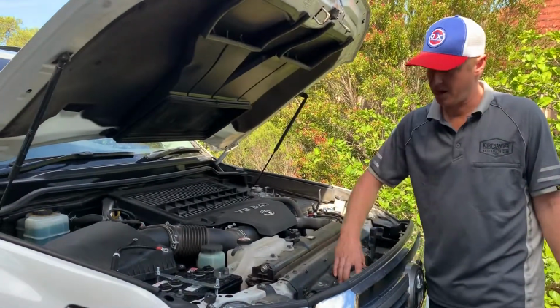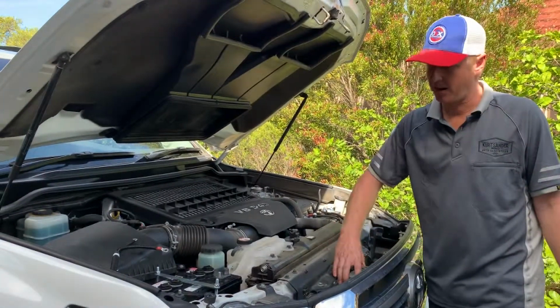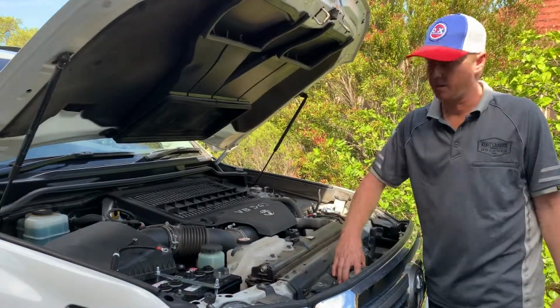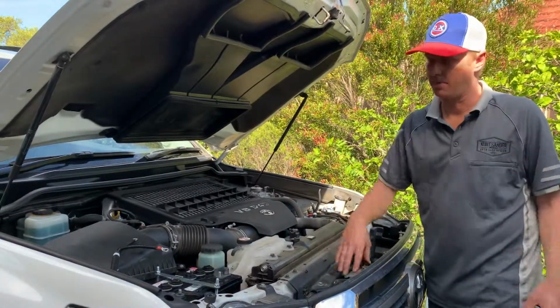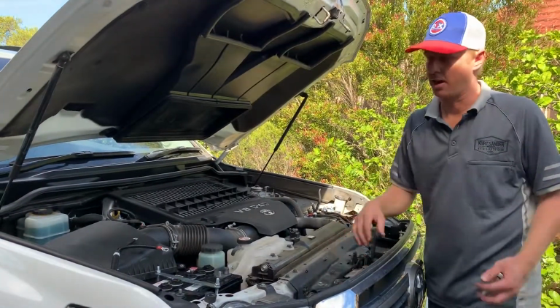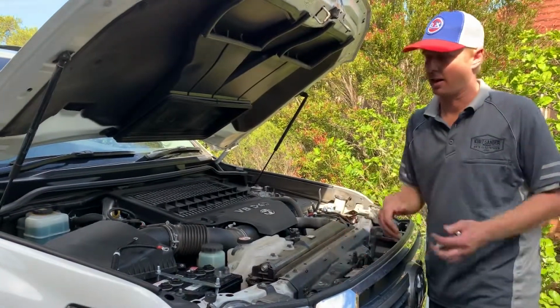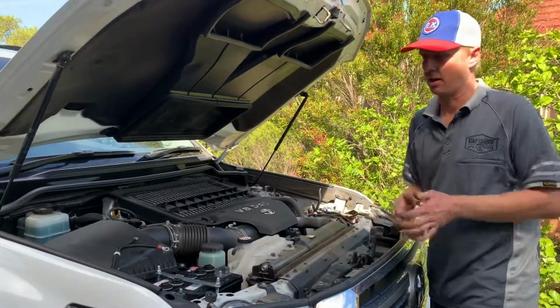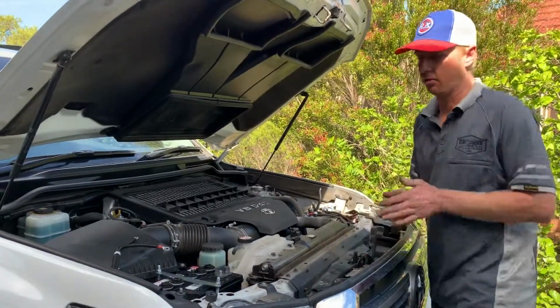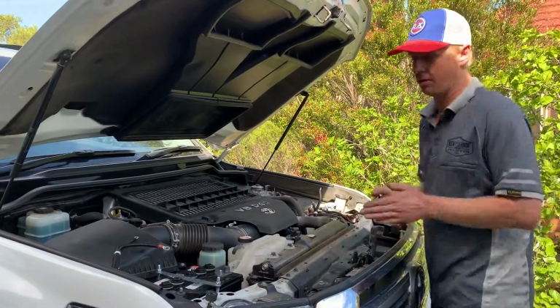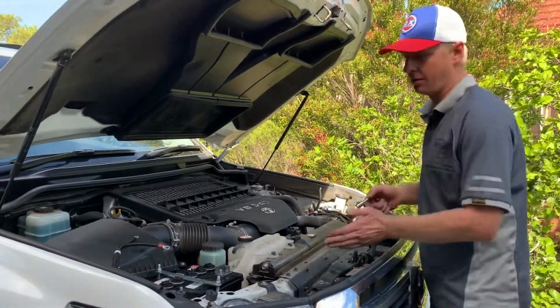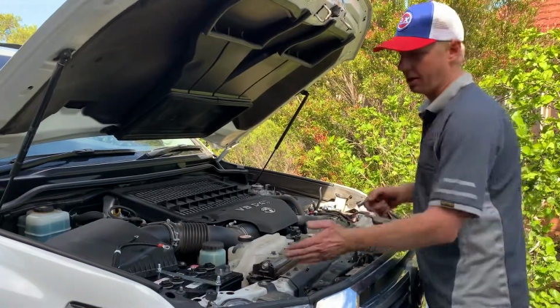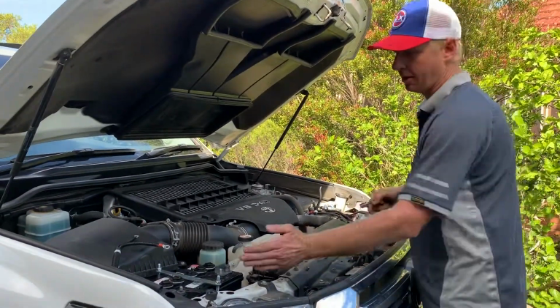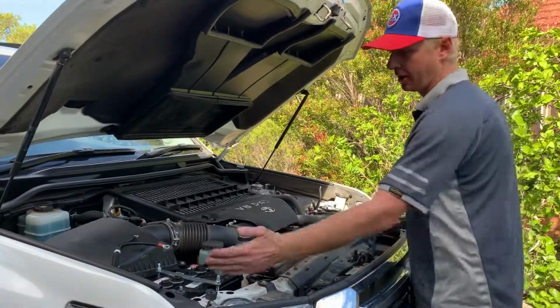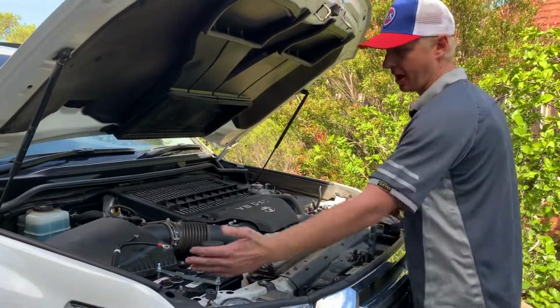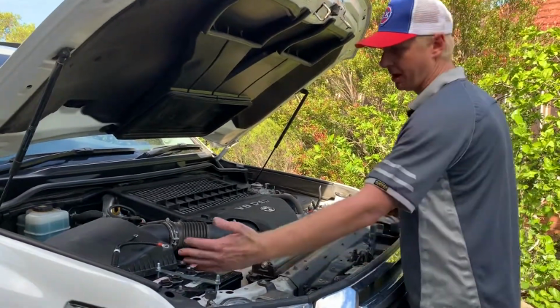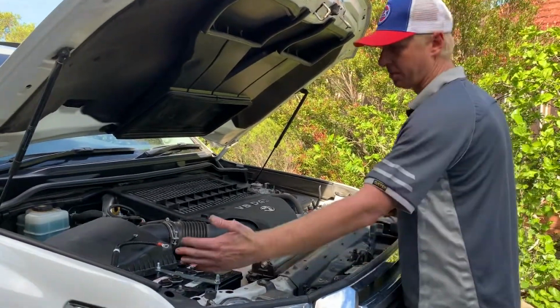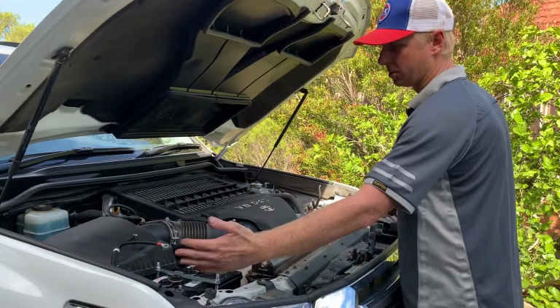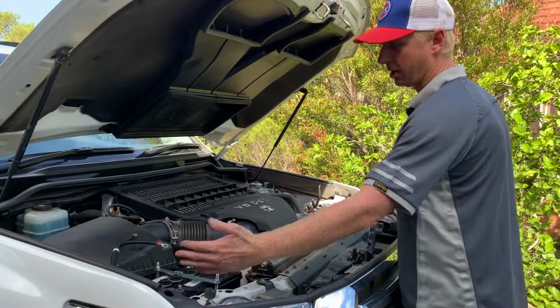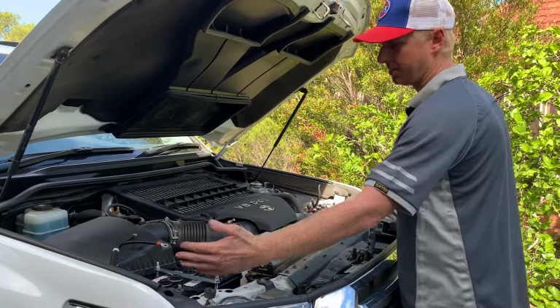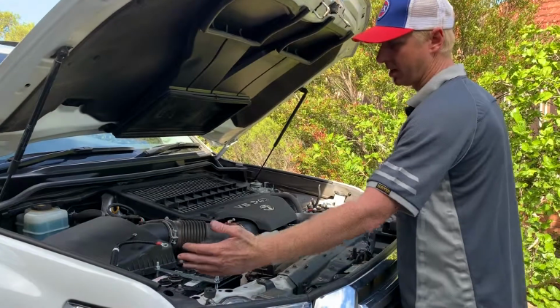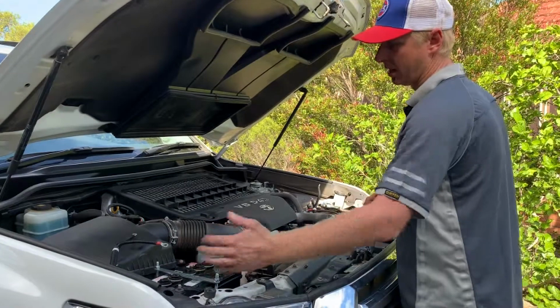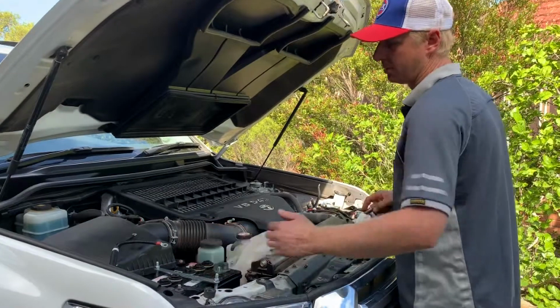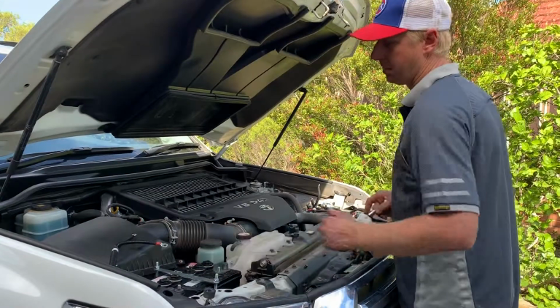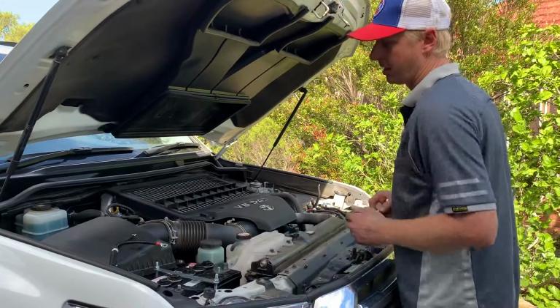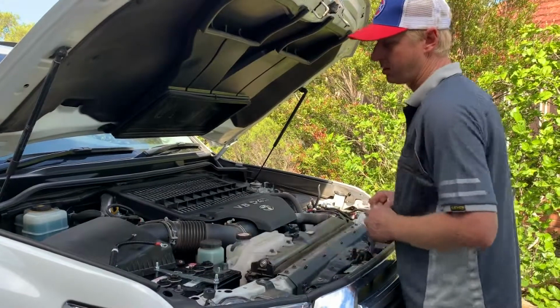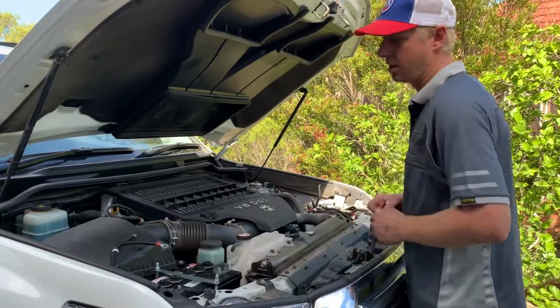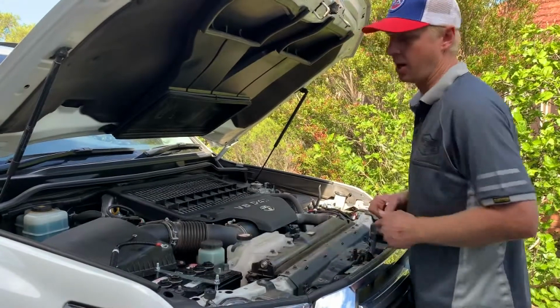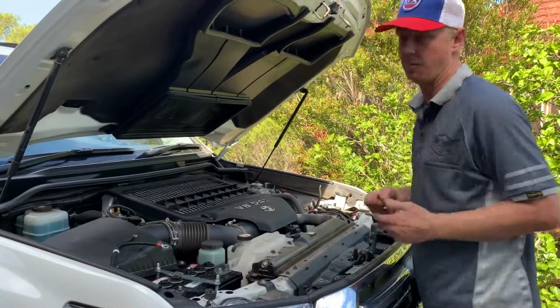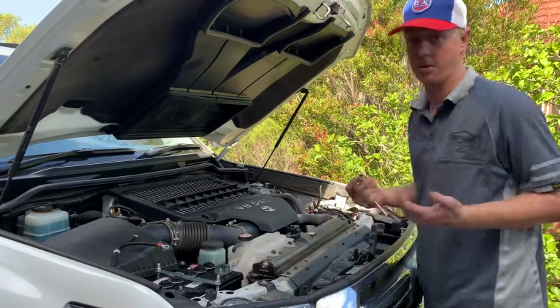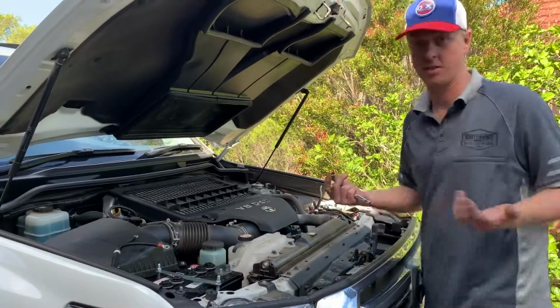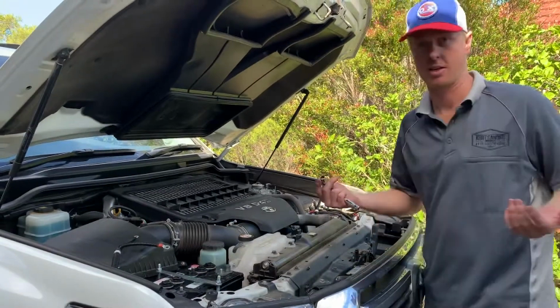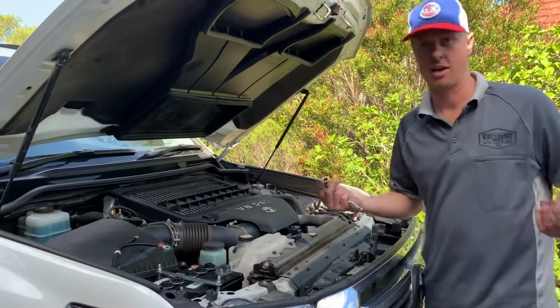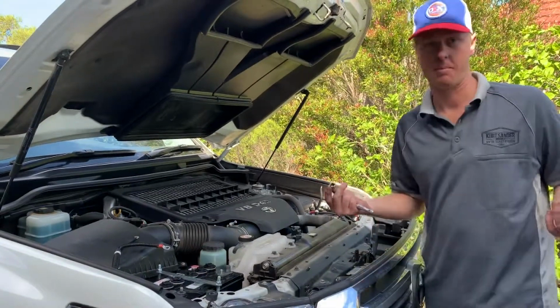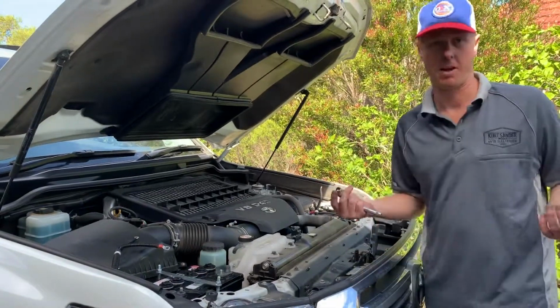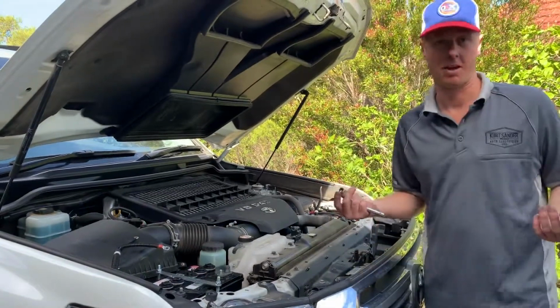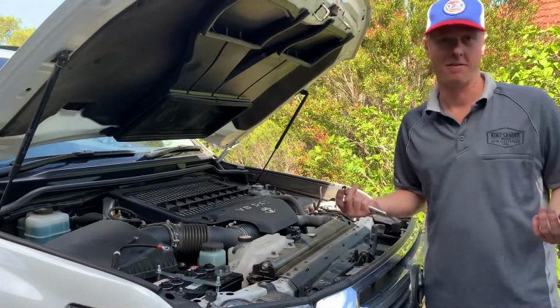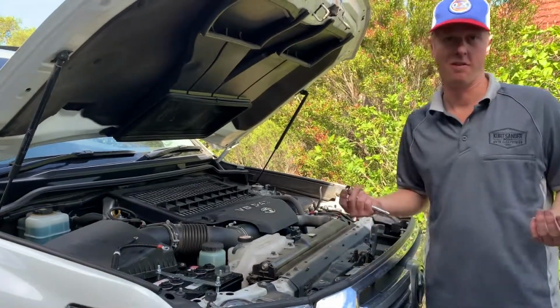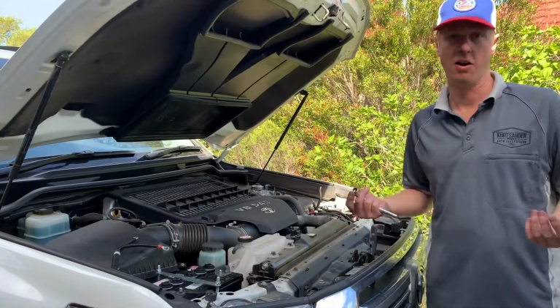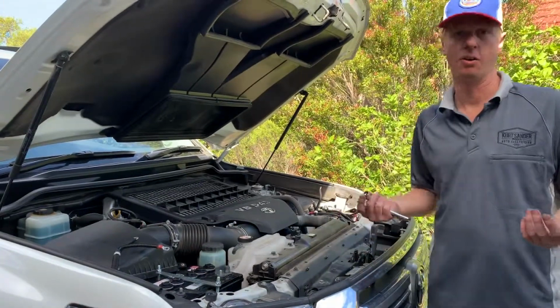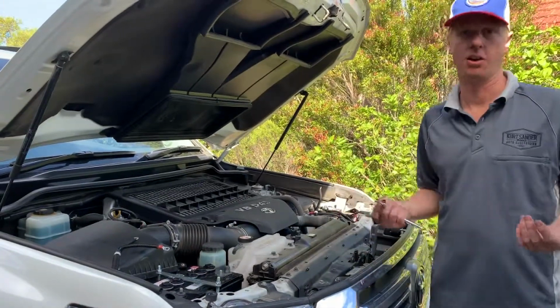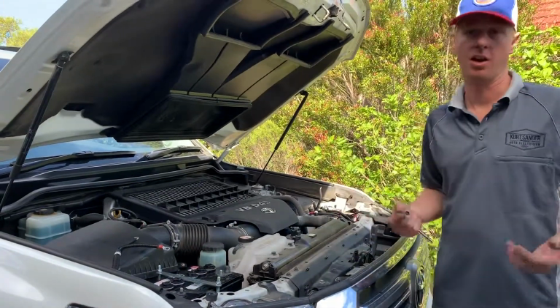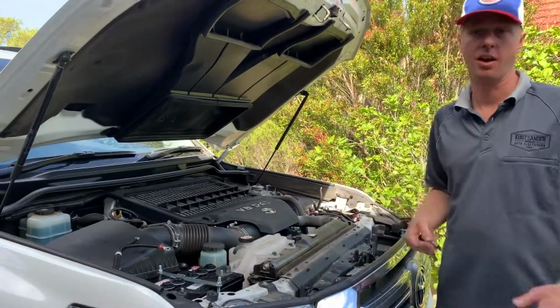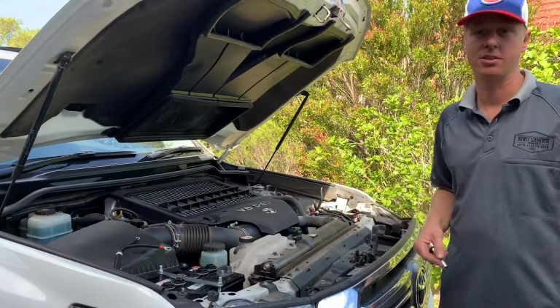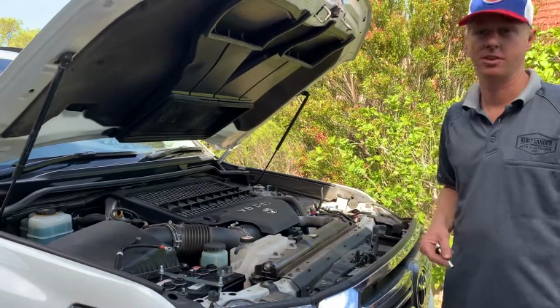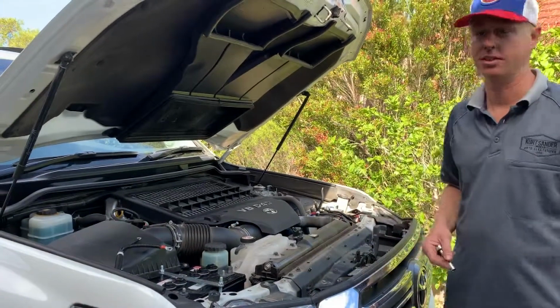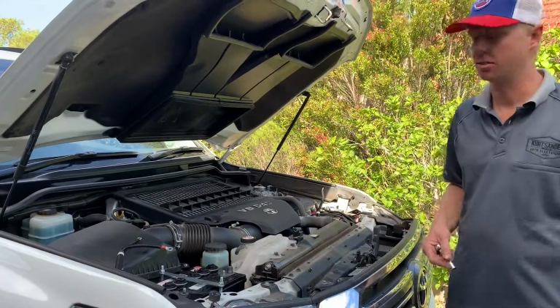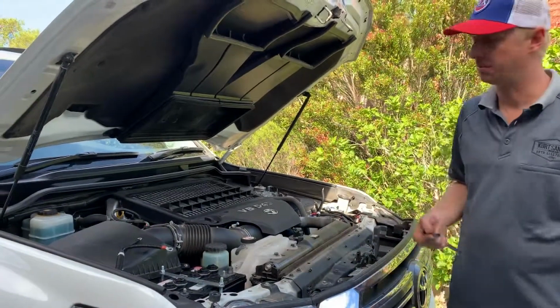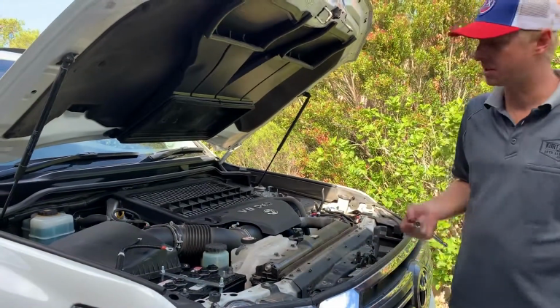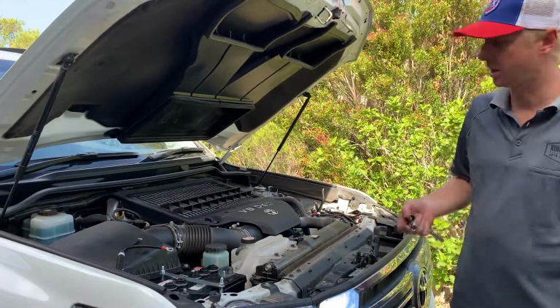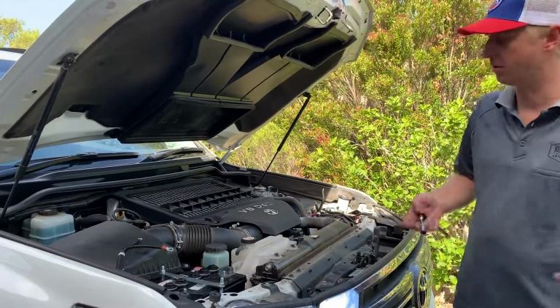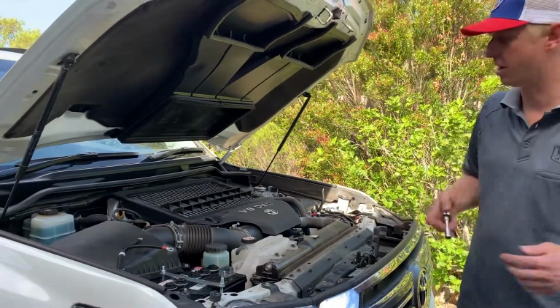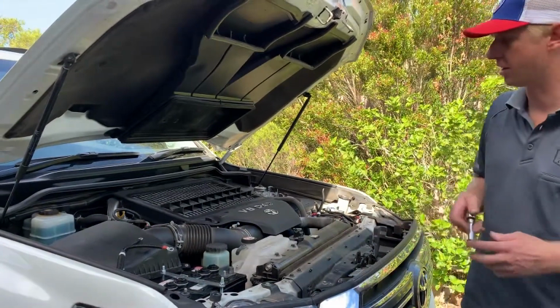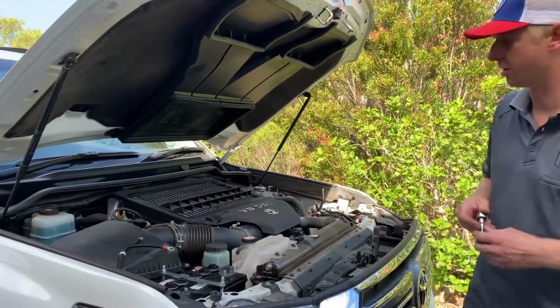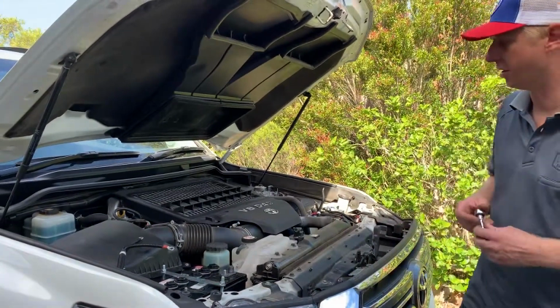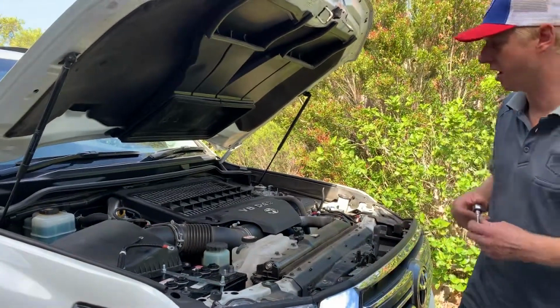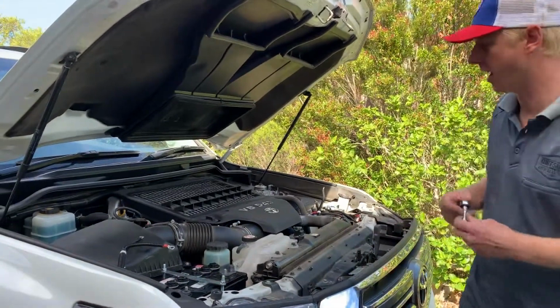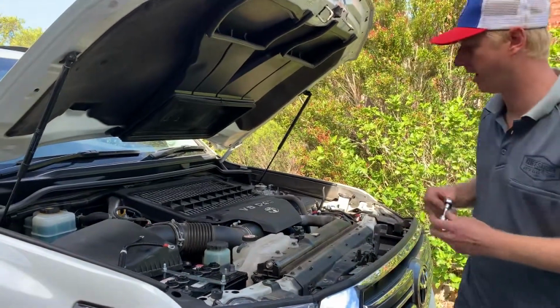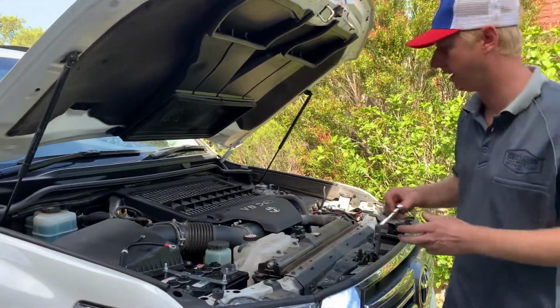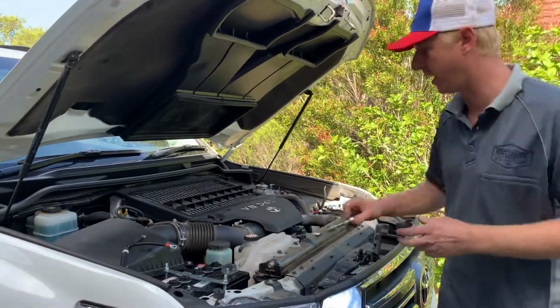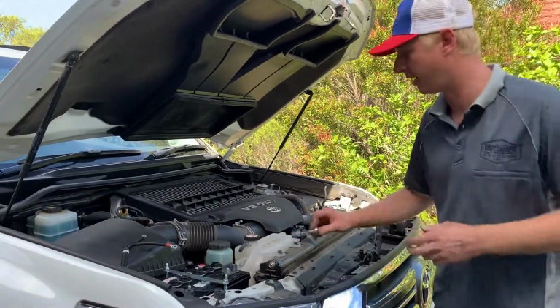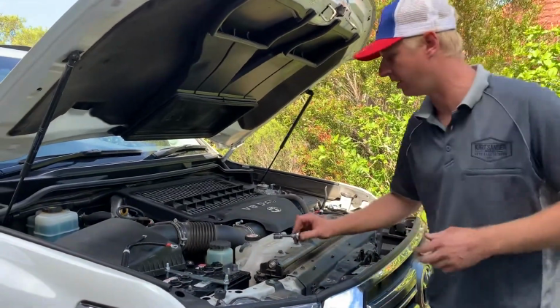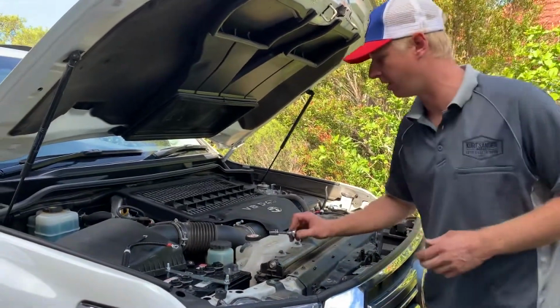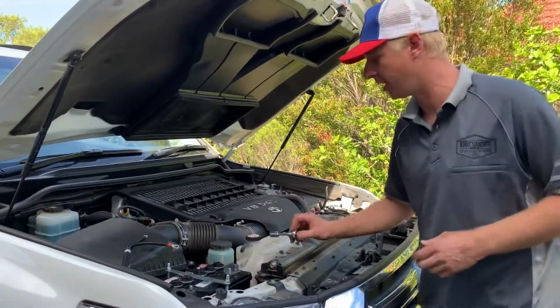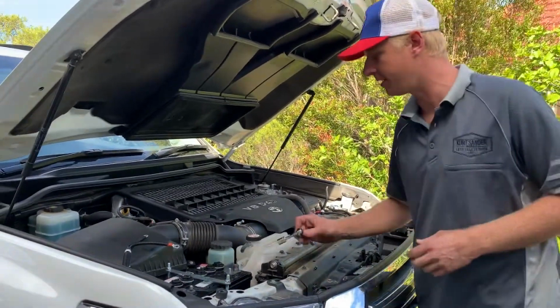So we've followed our instructions, we've mounted the bracket, we've threaded the cables up to each battery. And we're just going to make our final connection — I'll run you through how to do that.